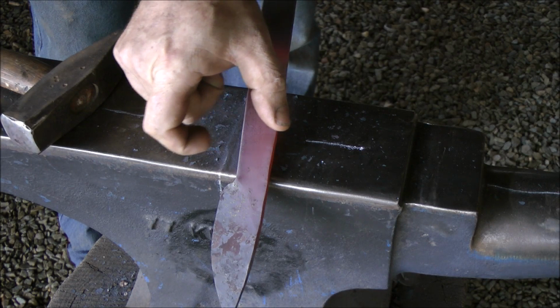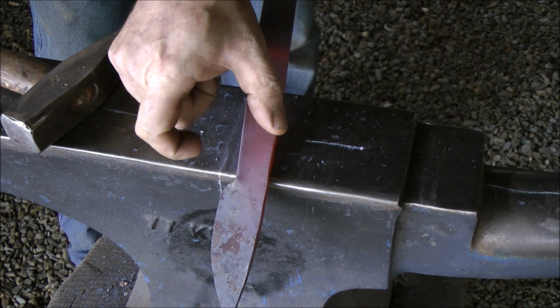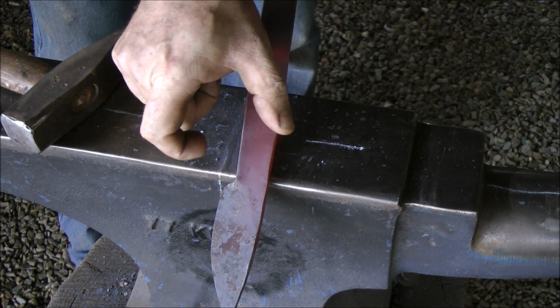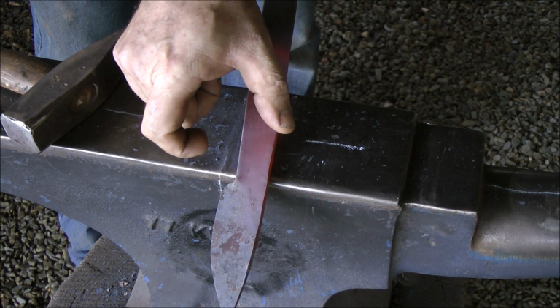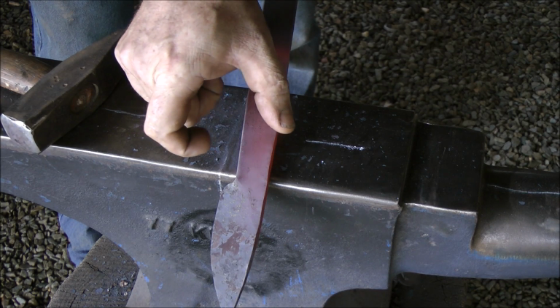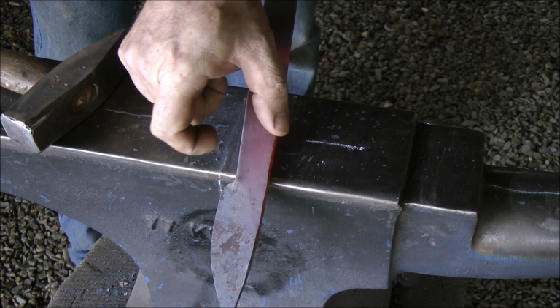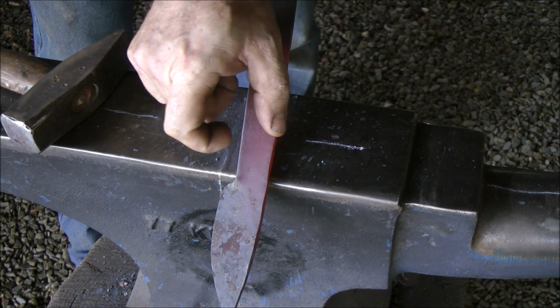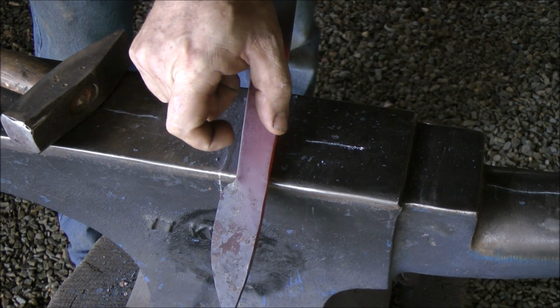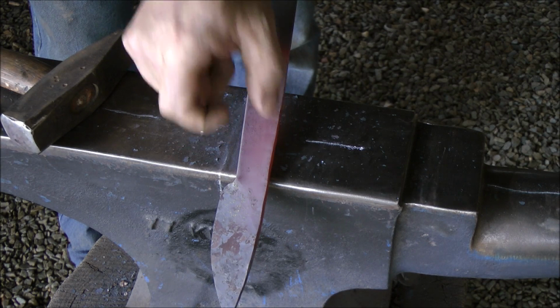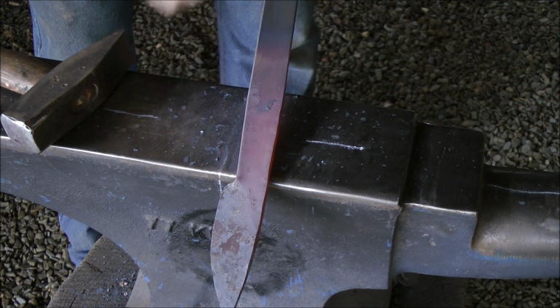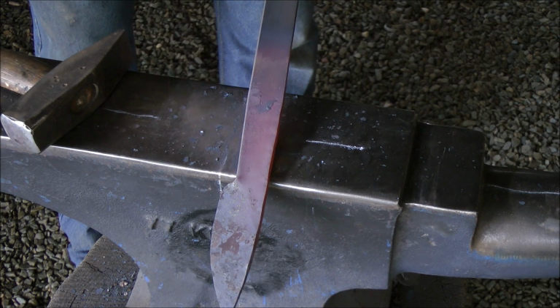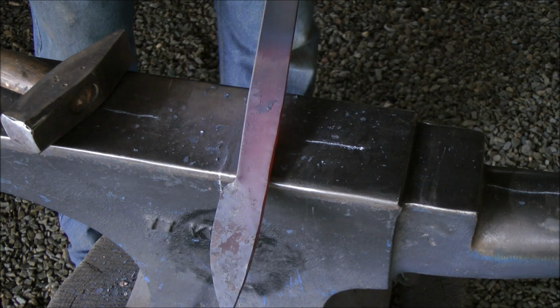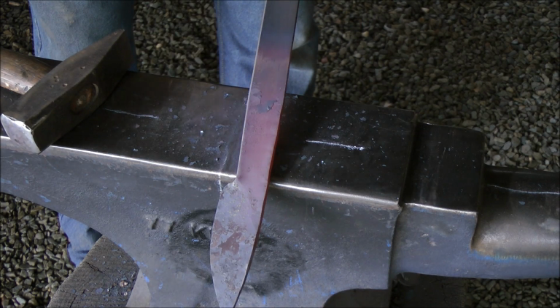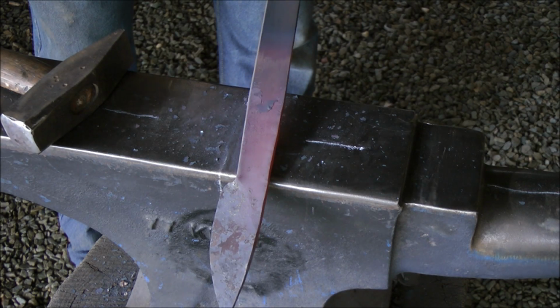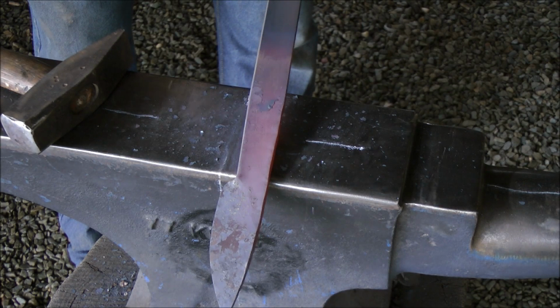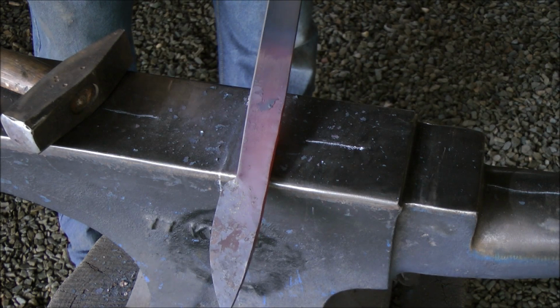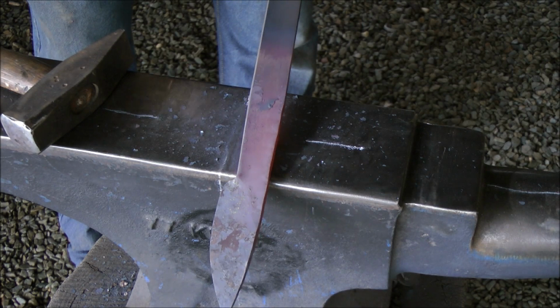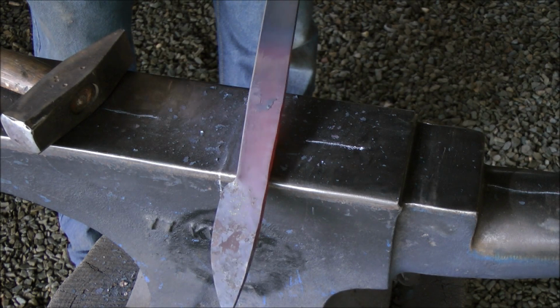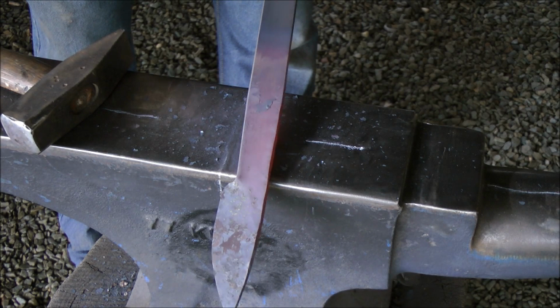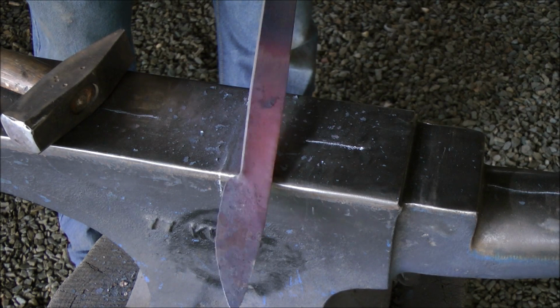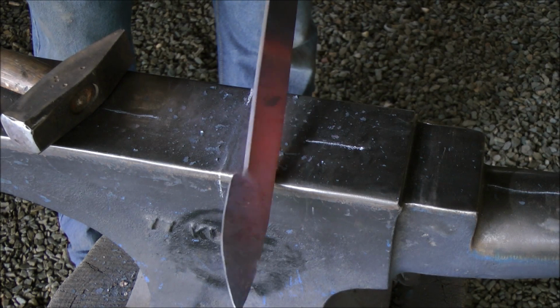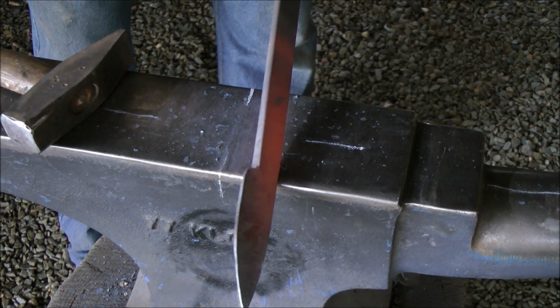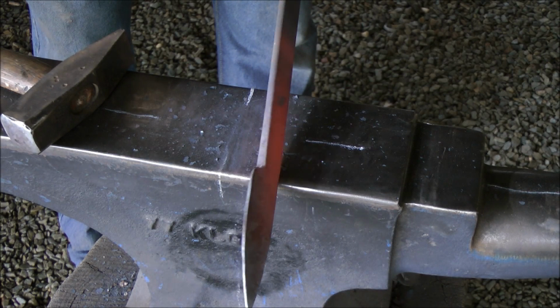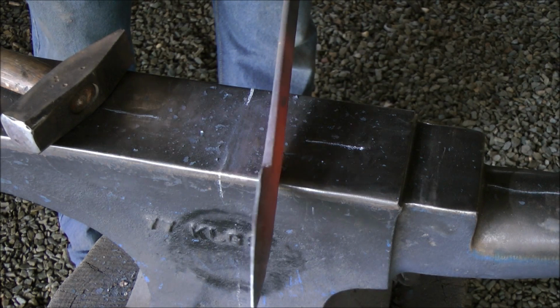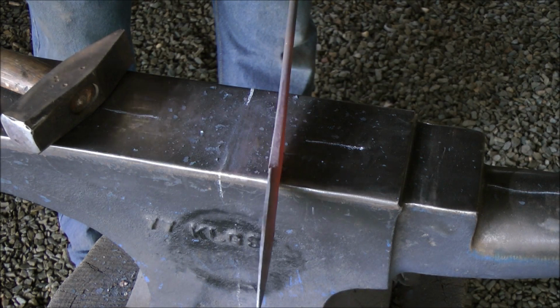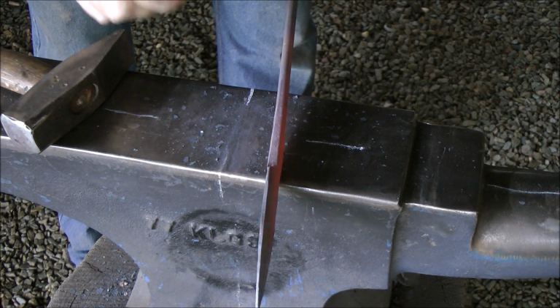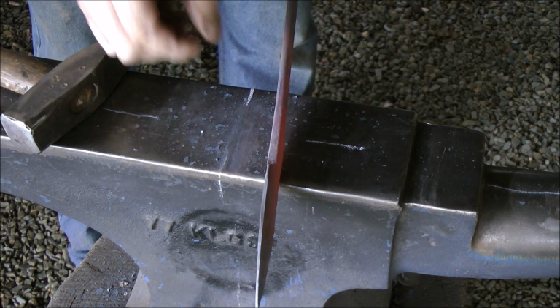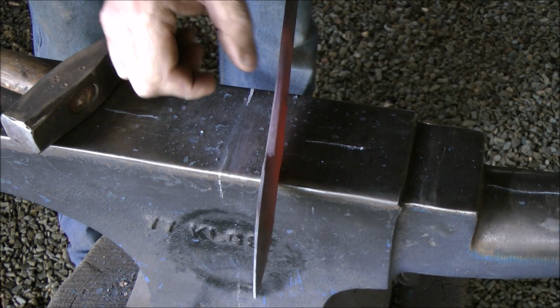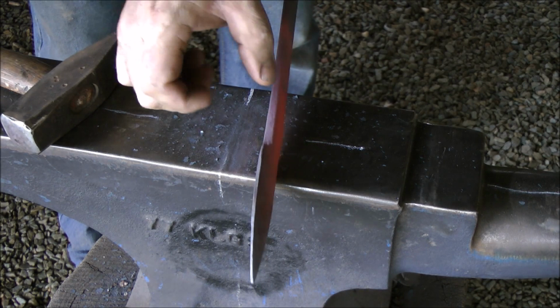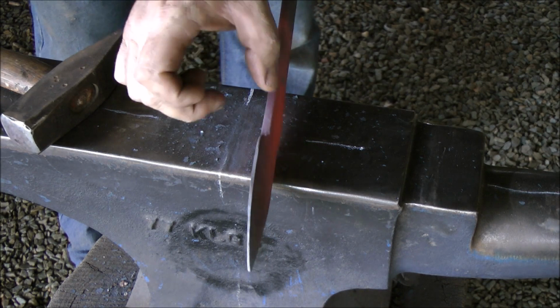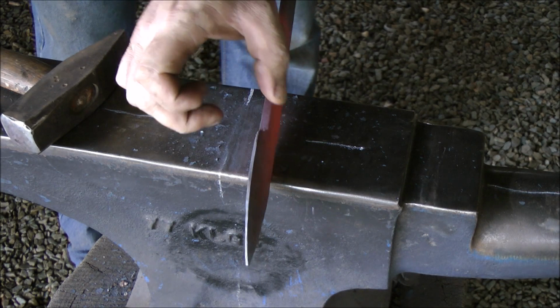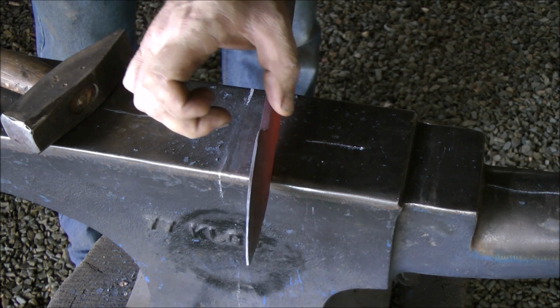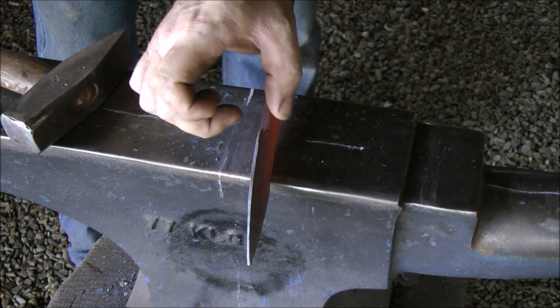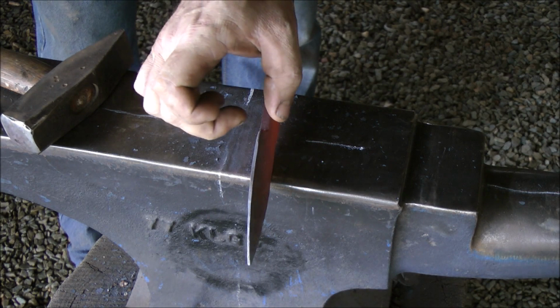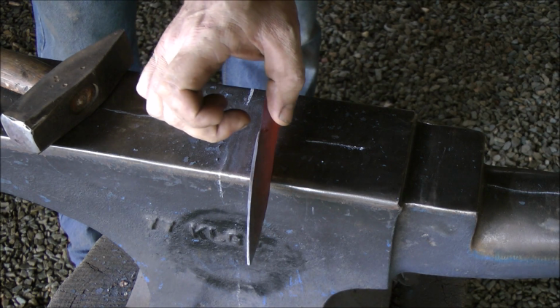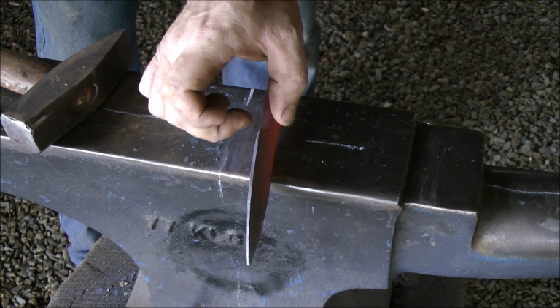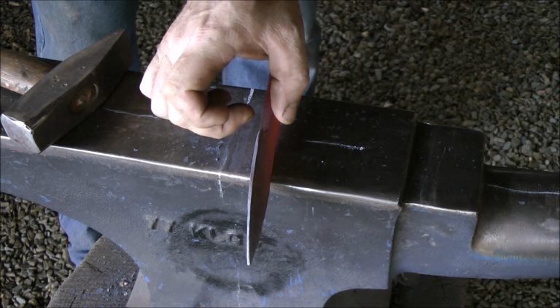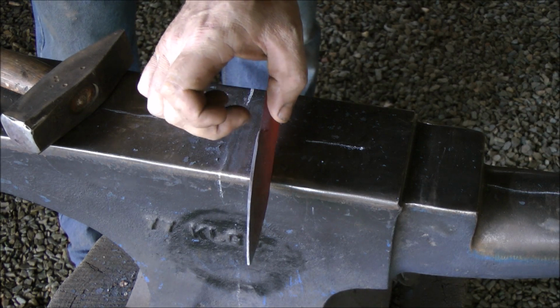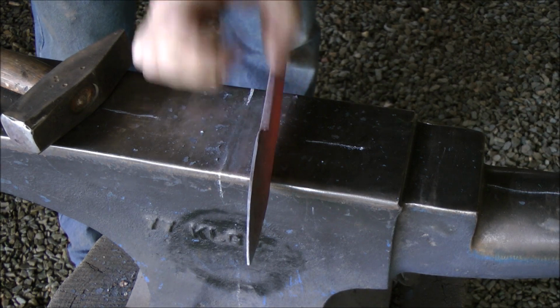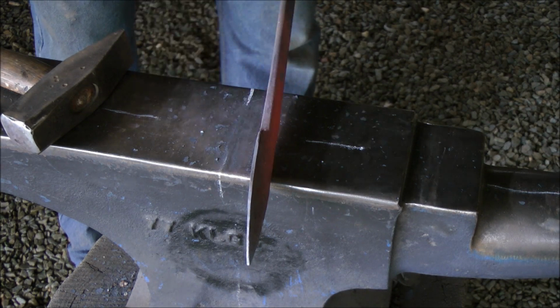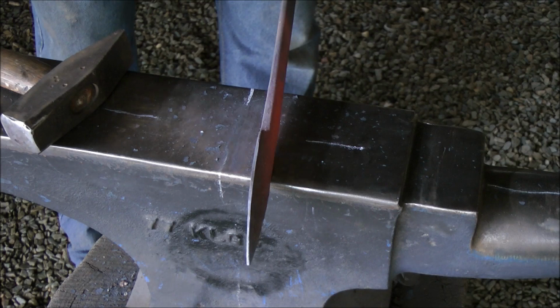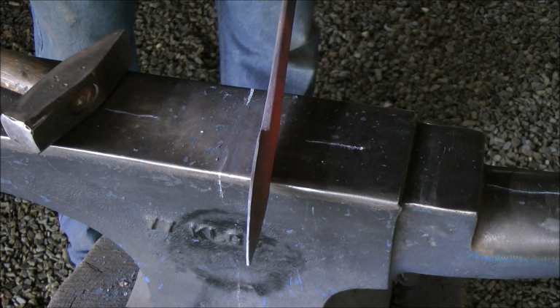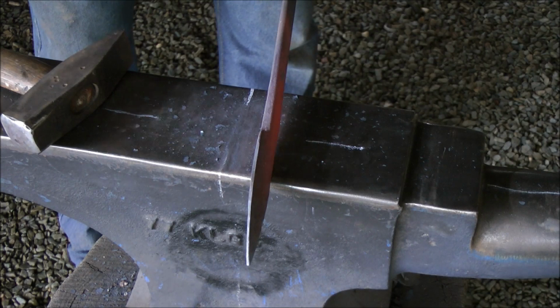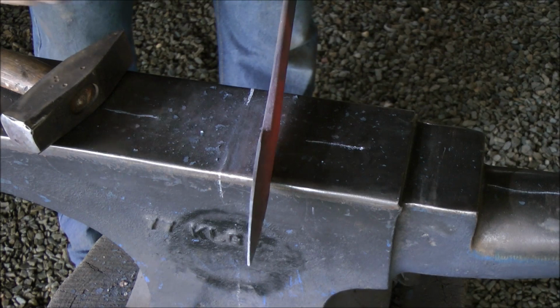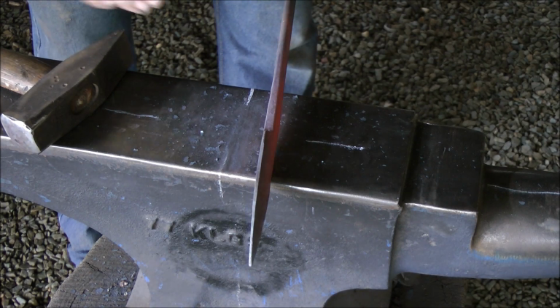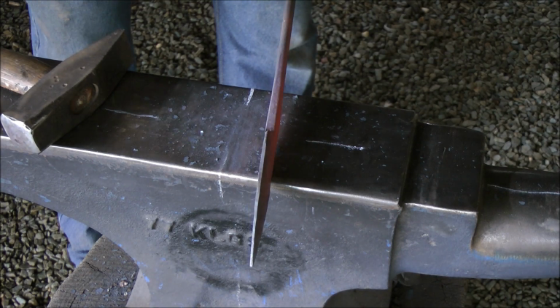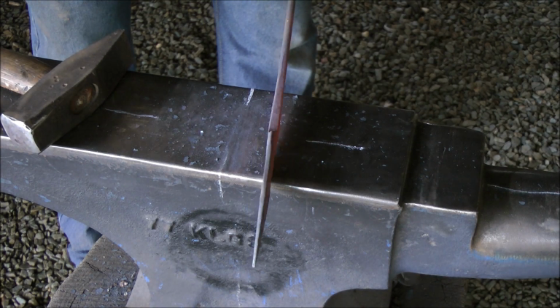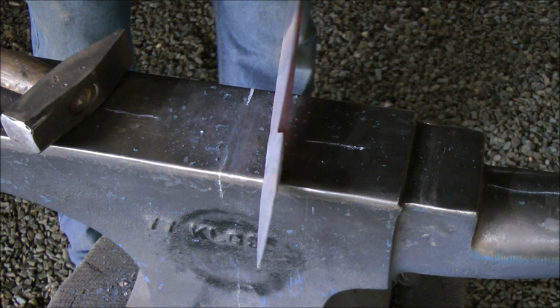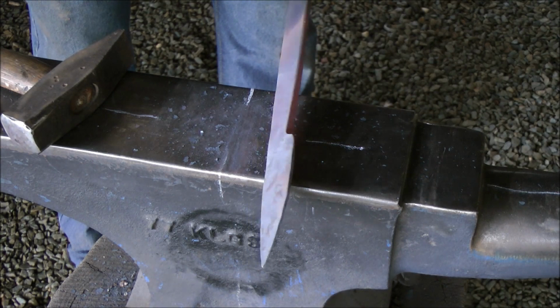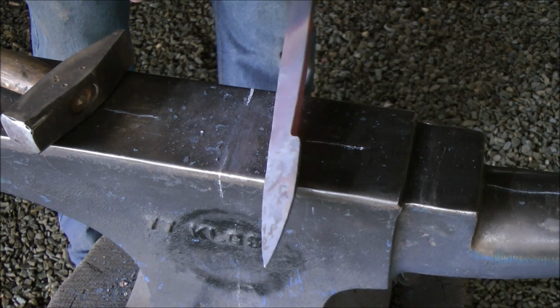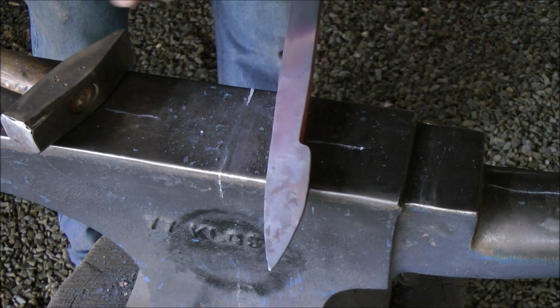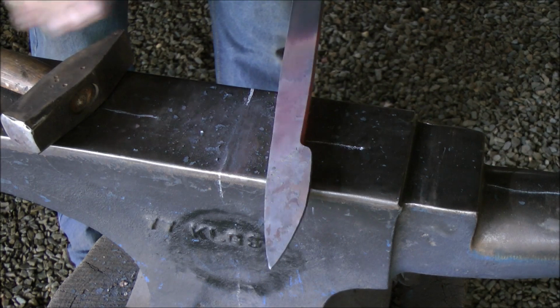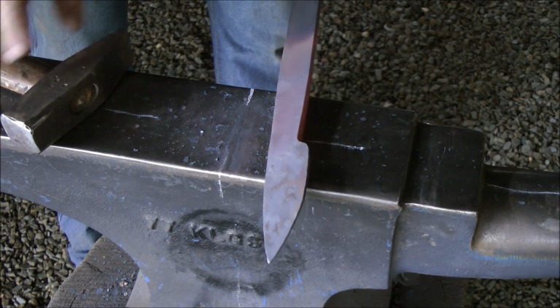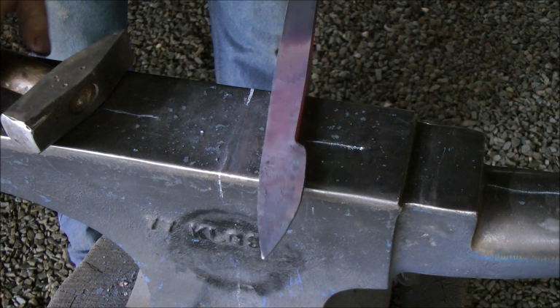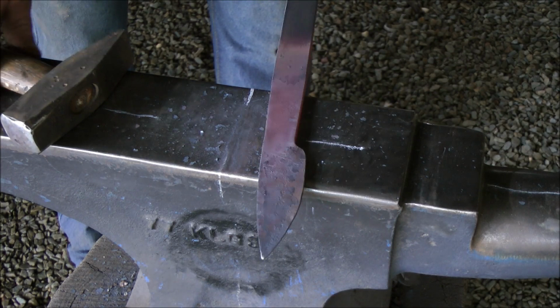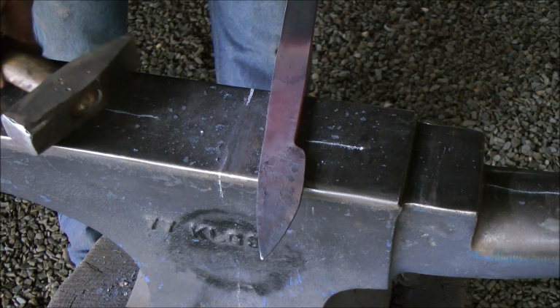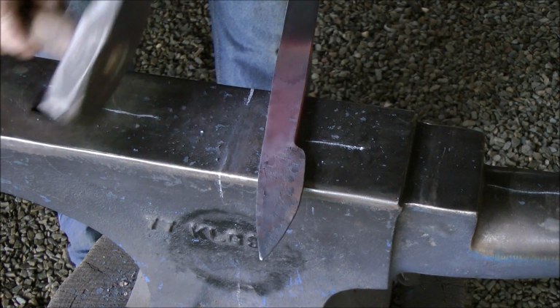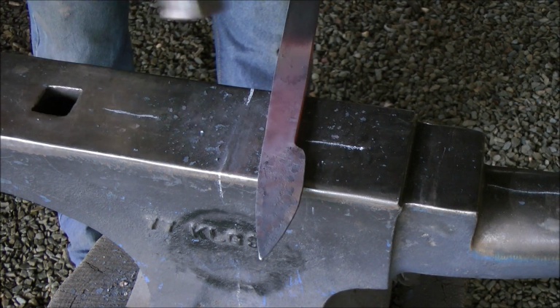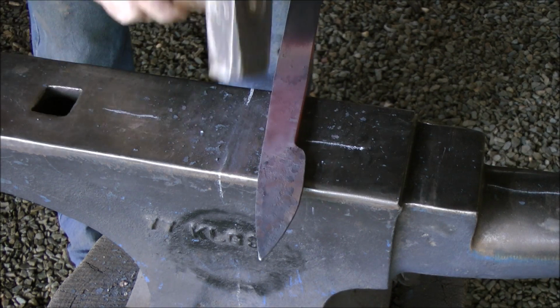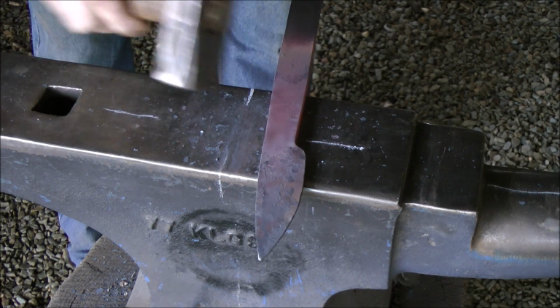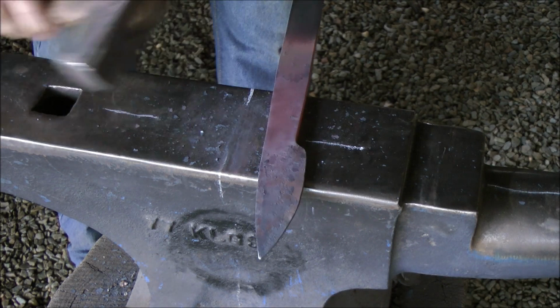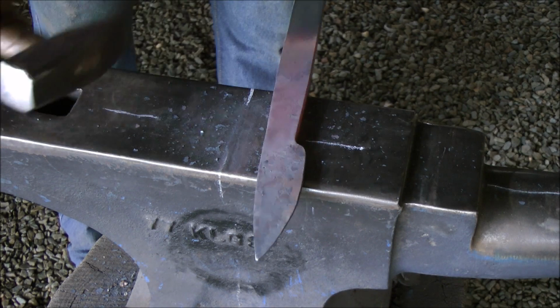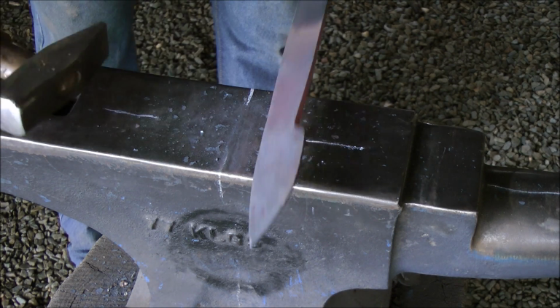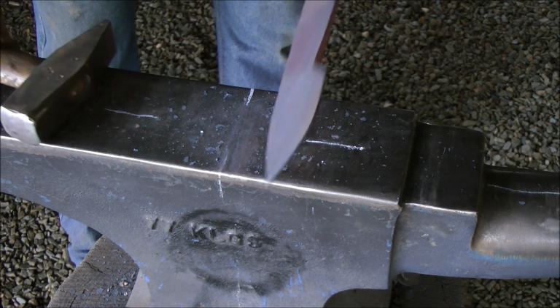On the next heat, I'll work that a bit more. As you can see, the deformation of material in here — I'm going to then work it flat.